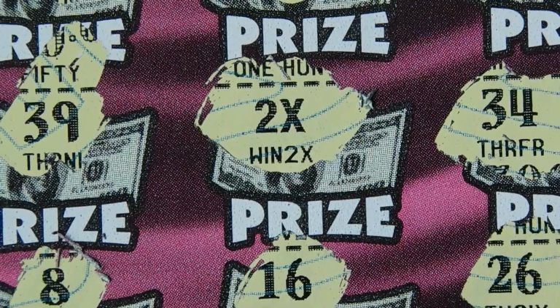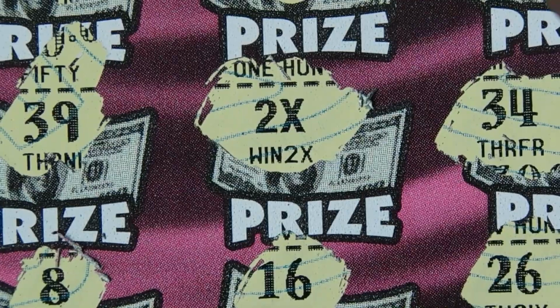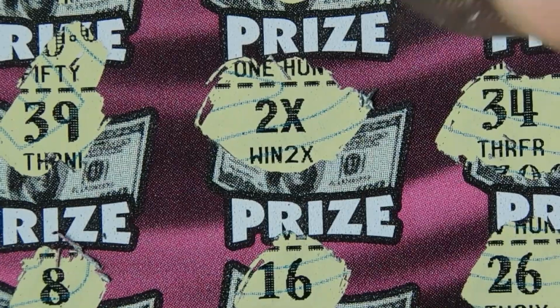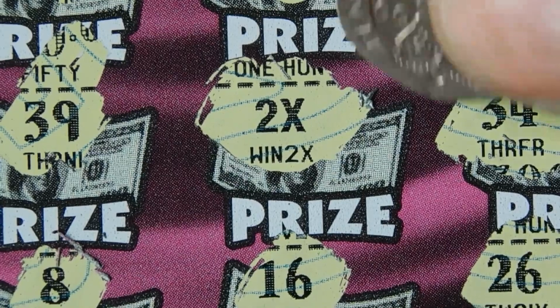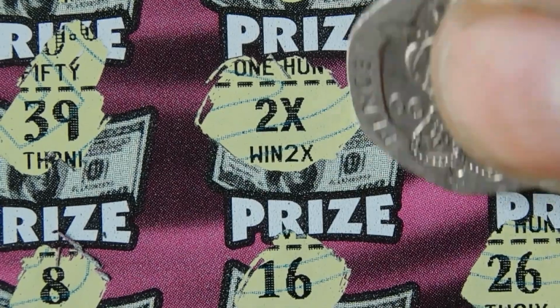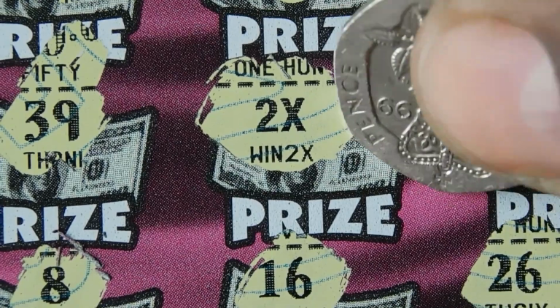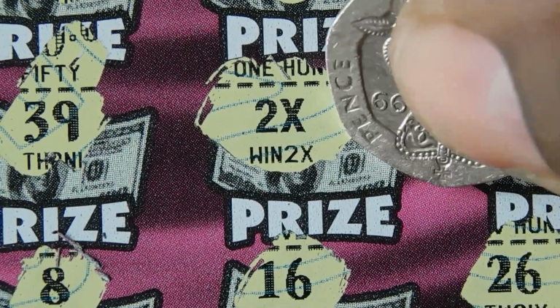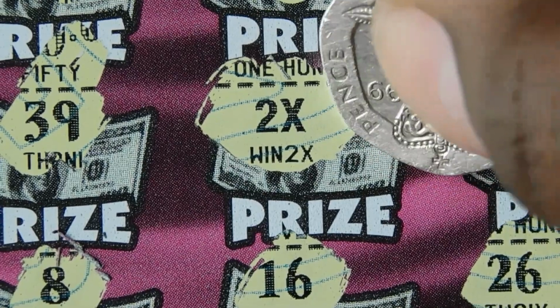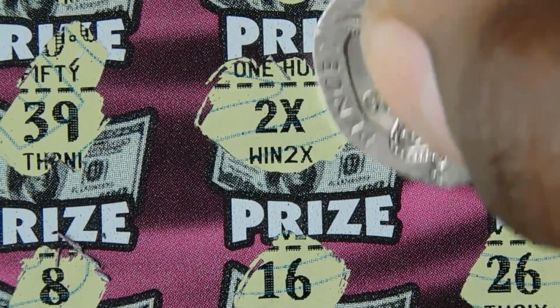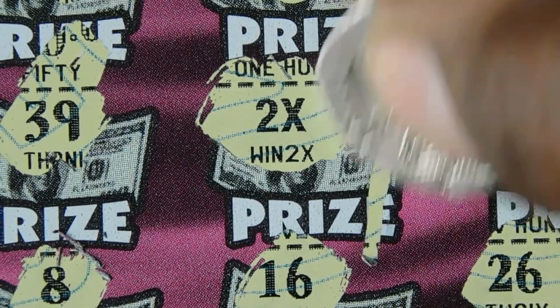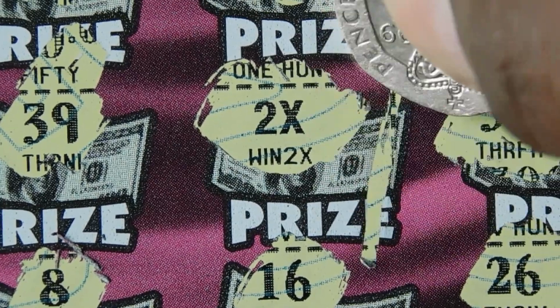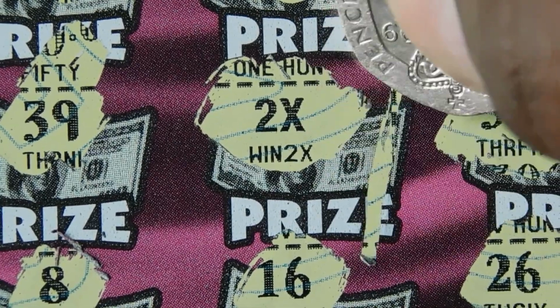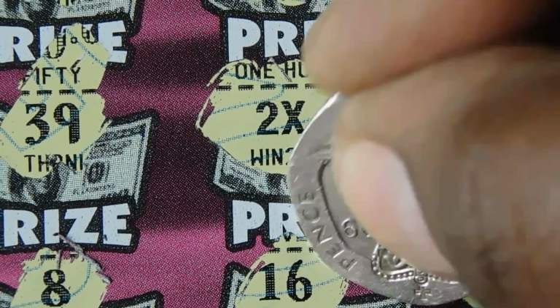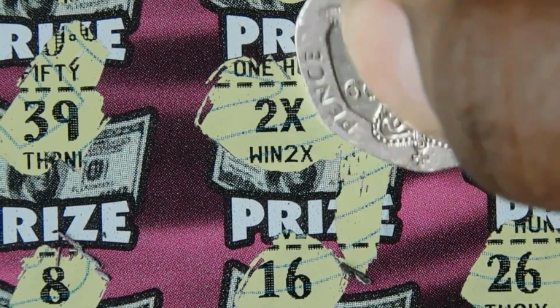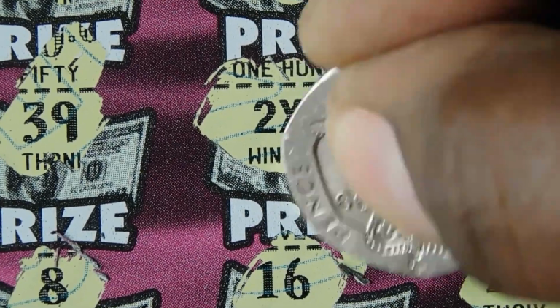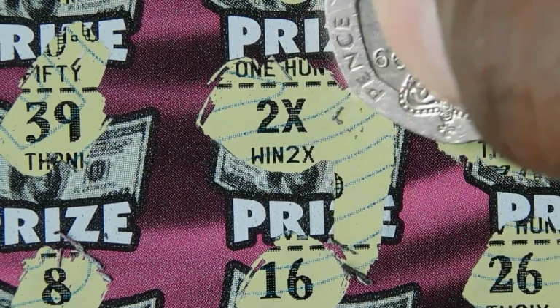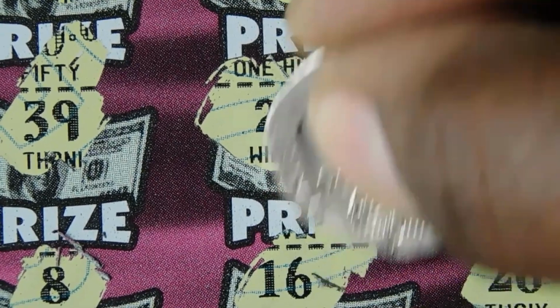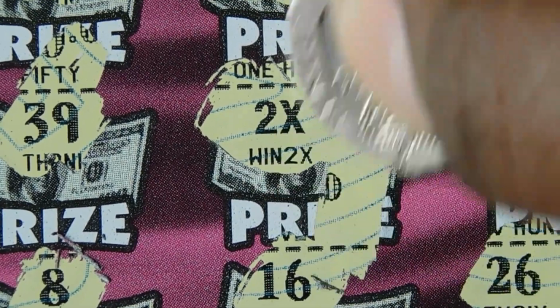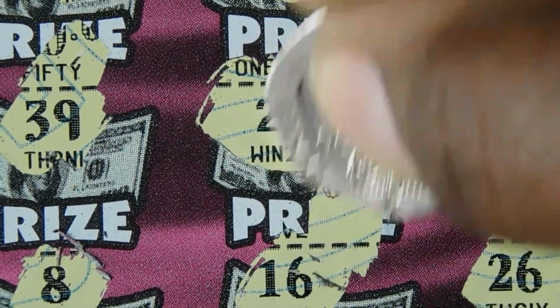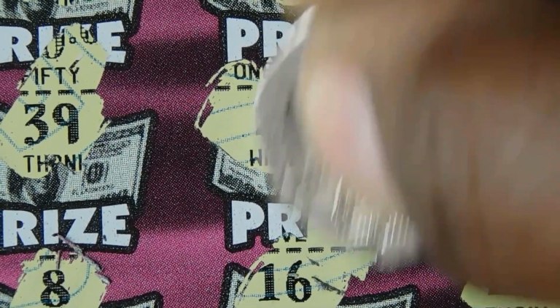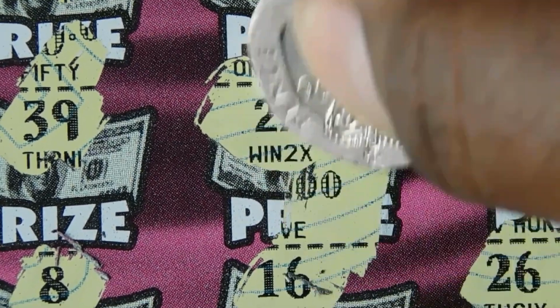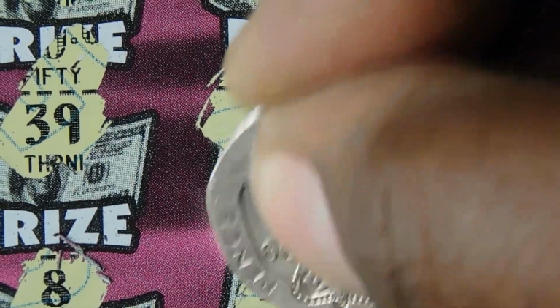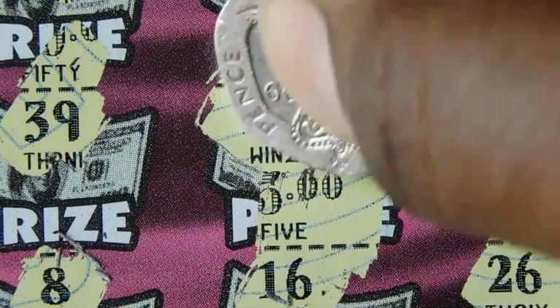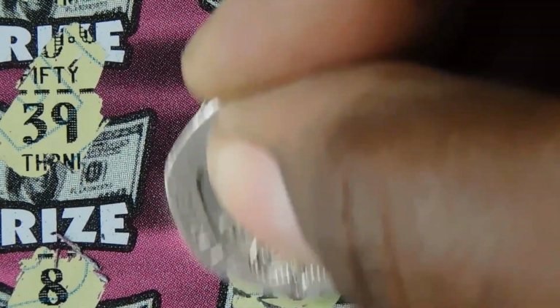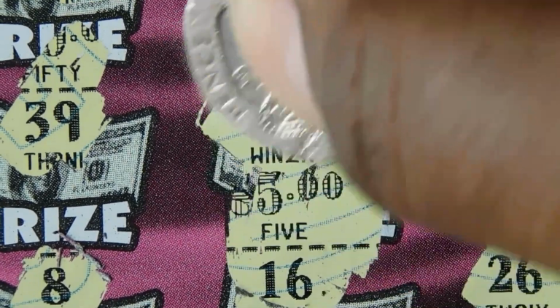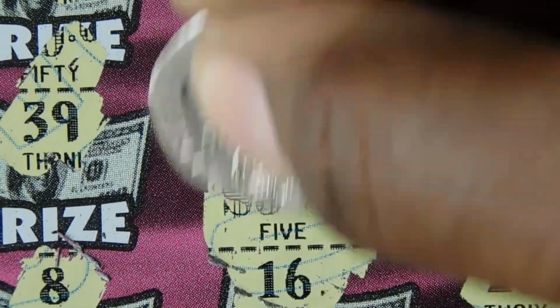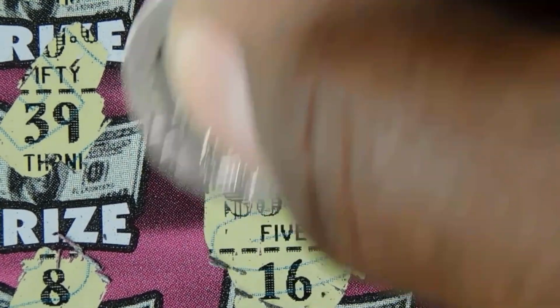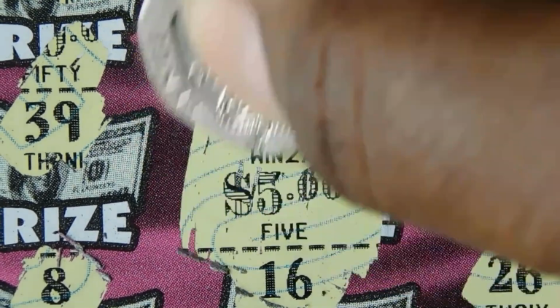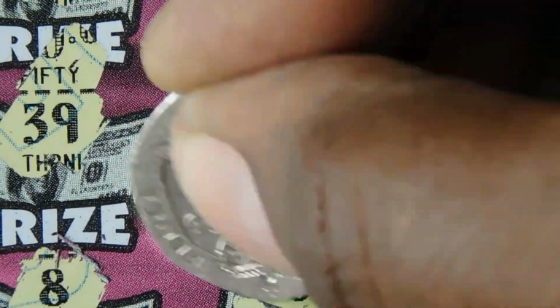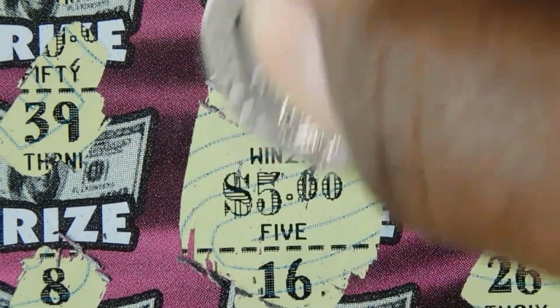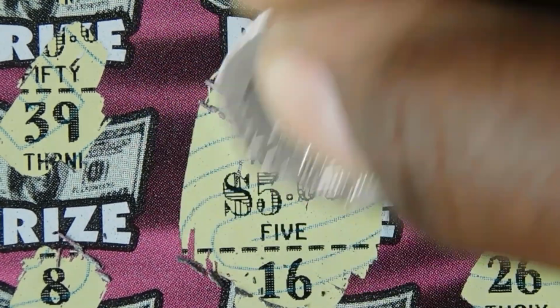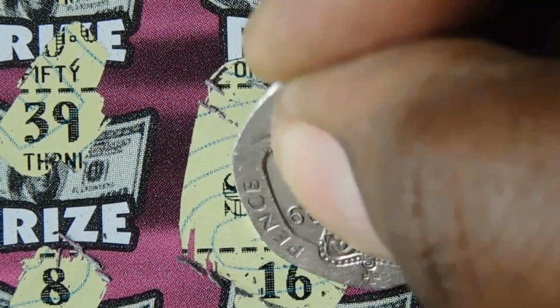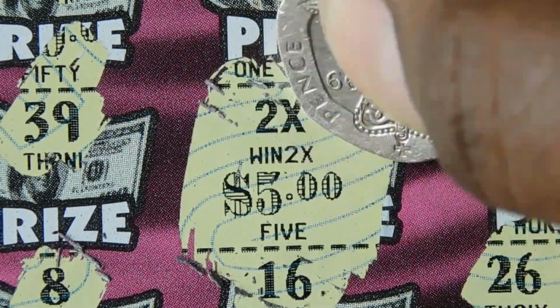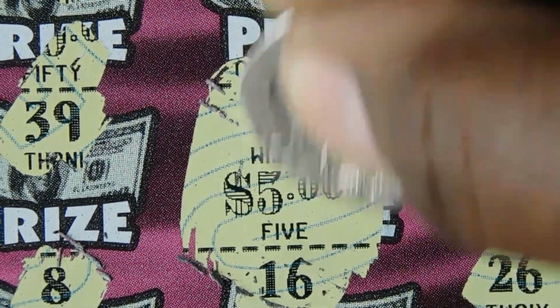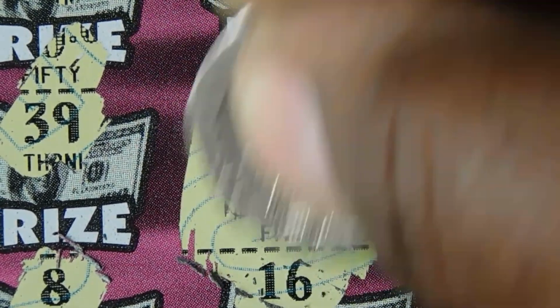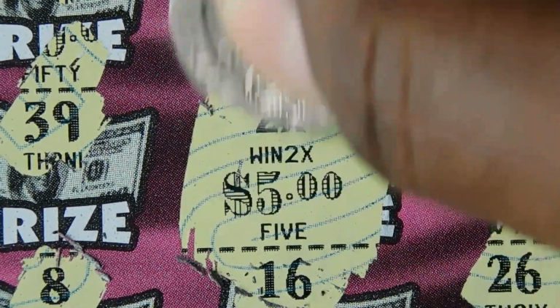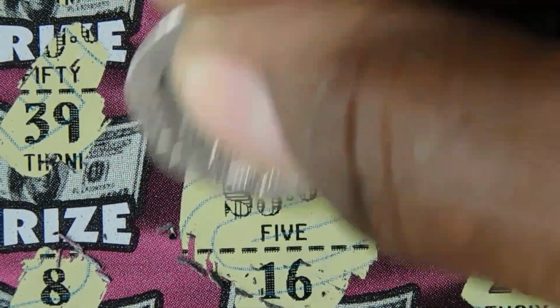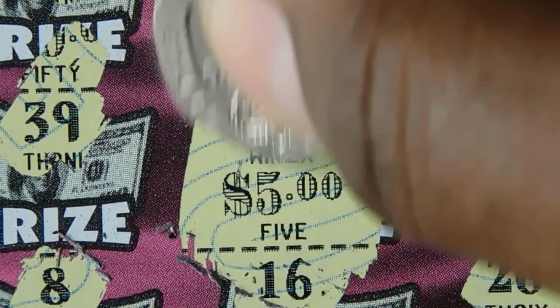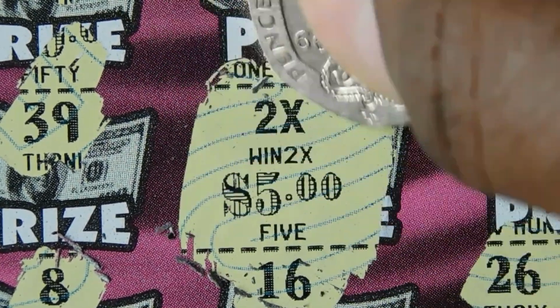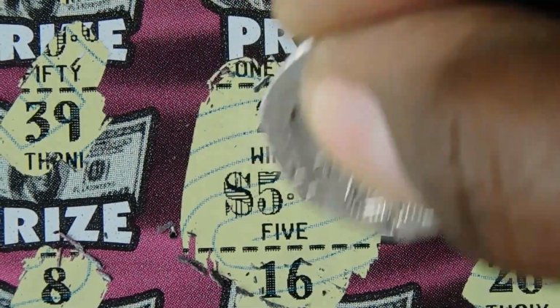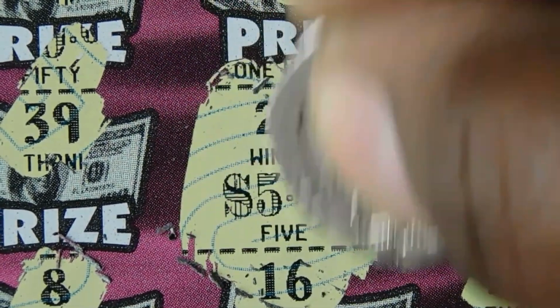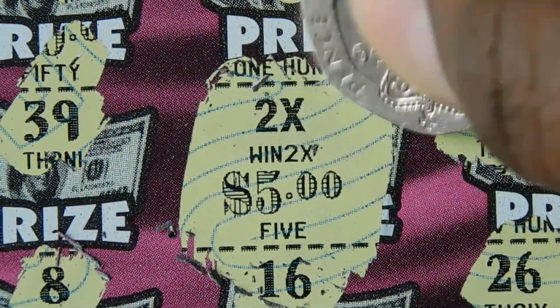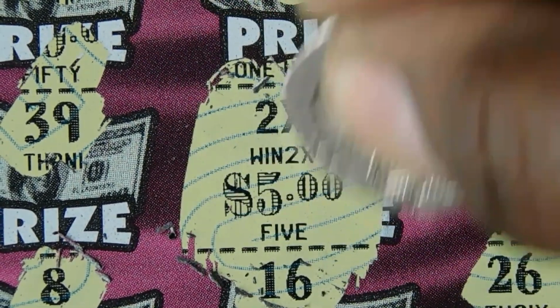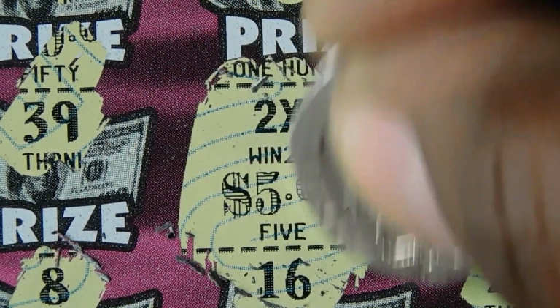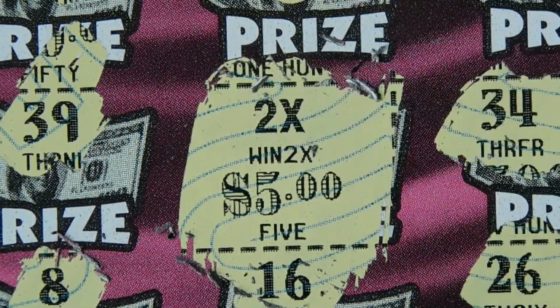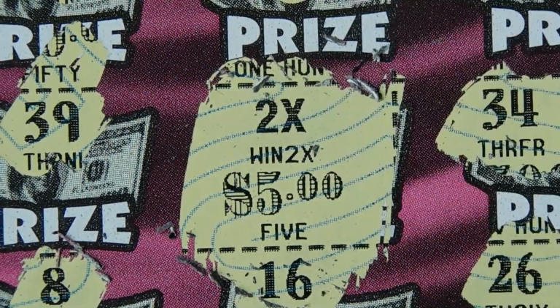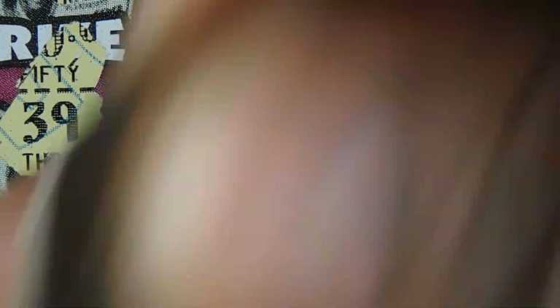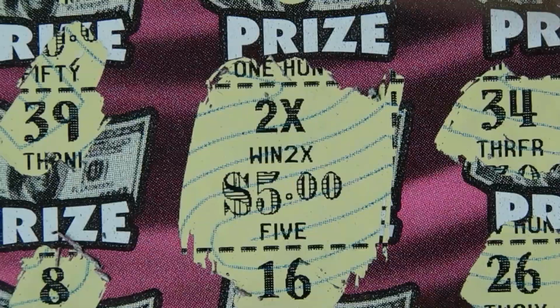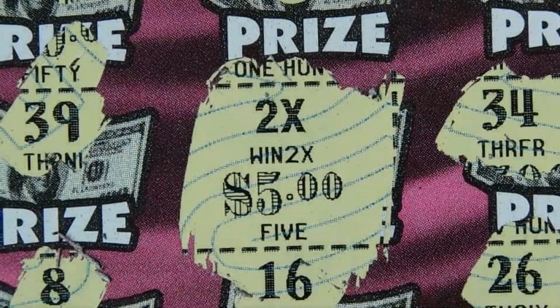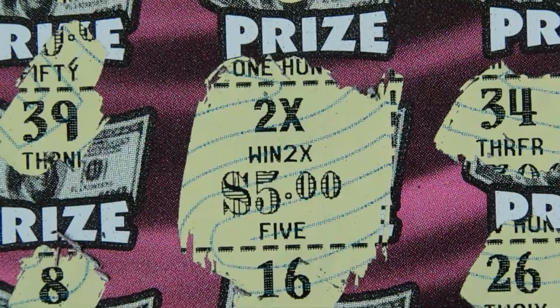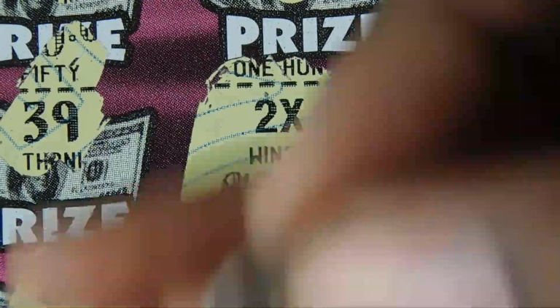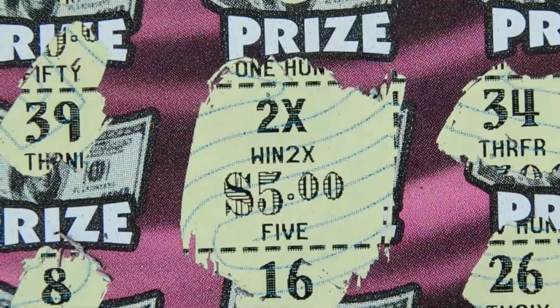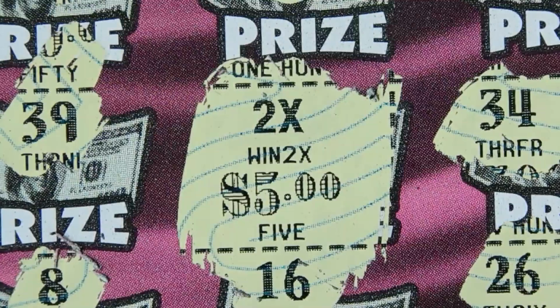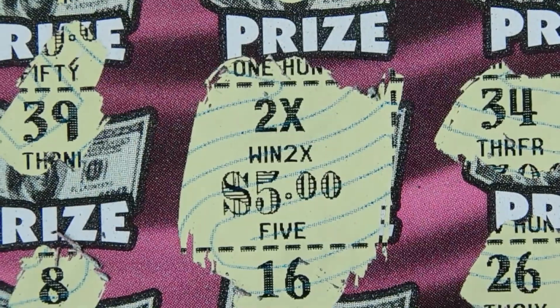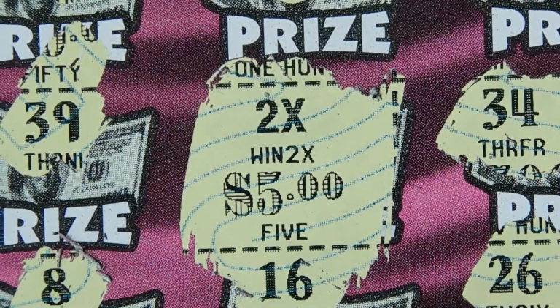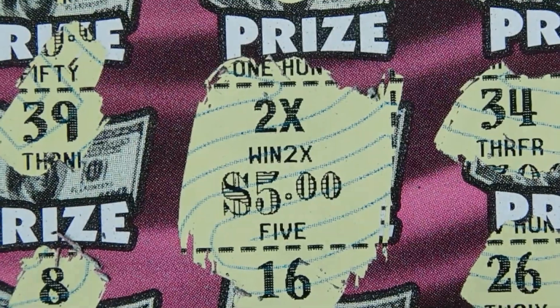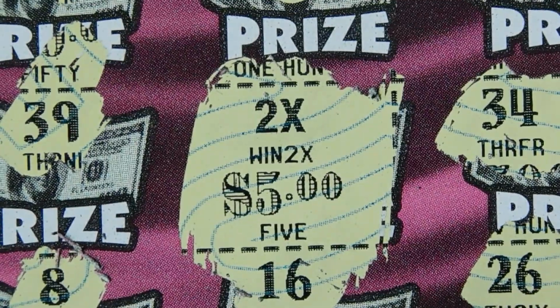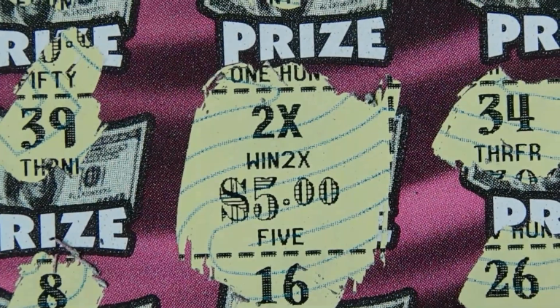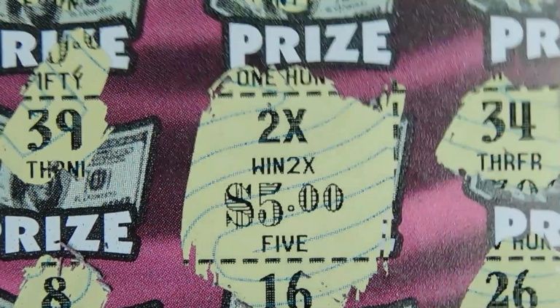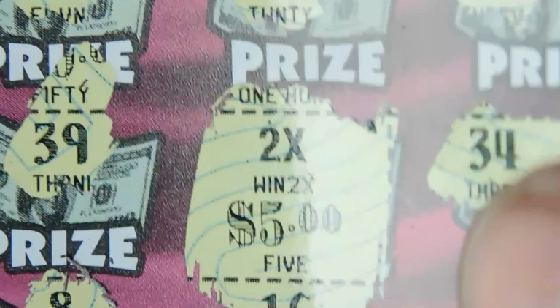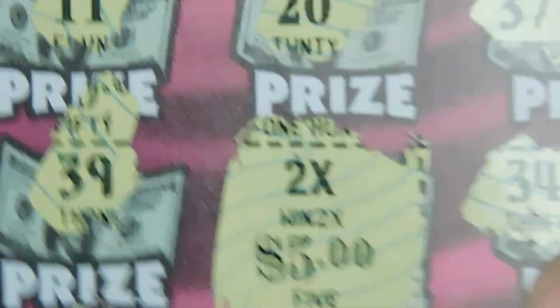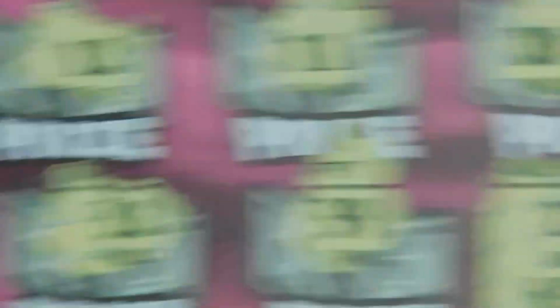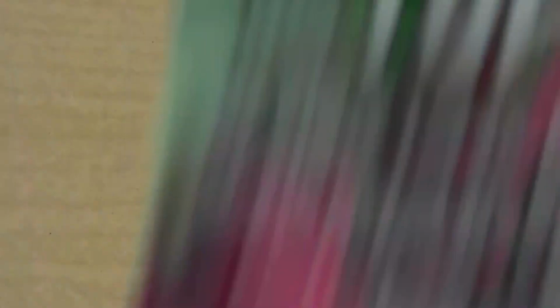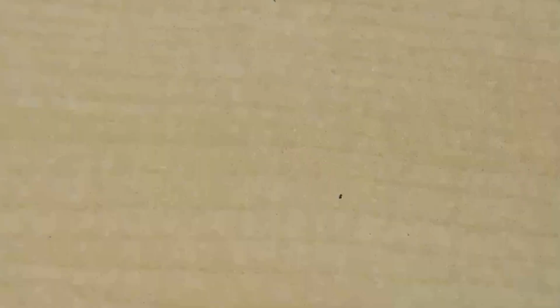Okay, so let's see - we have a double up here. Okay, $10 ticket.